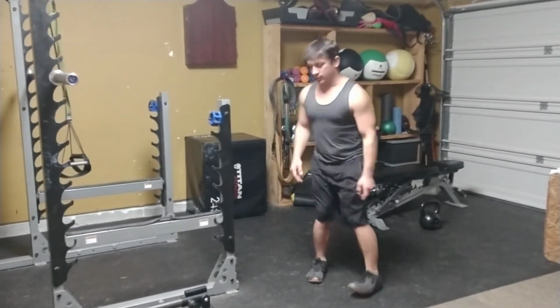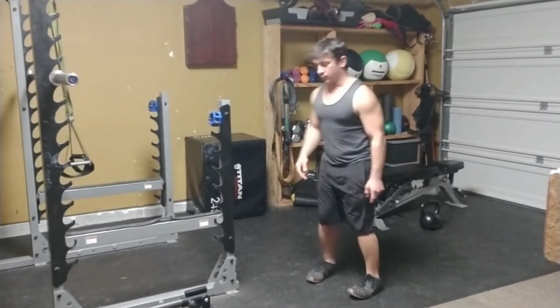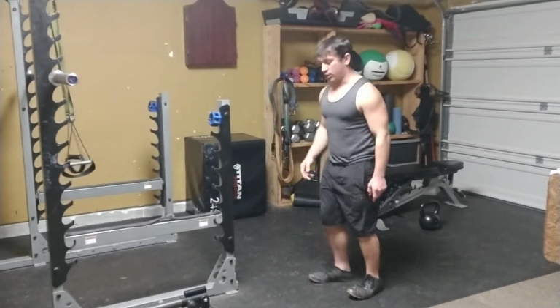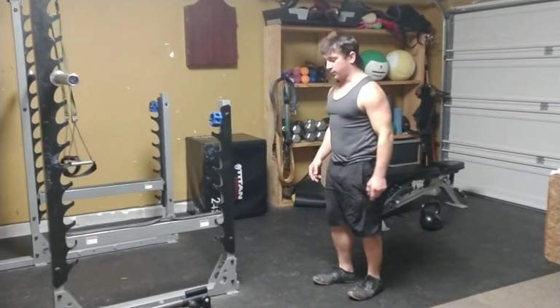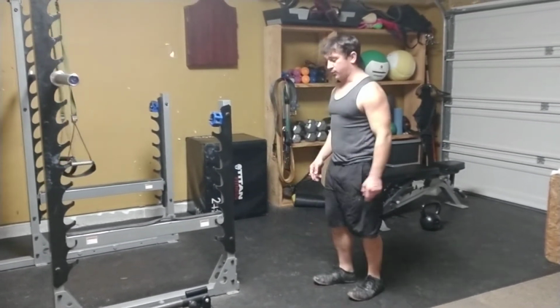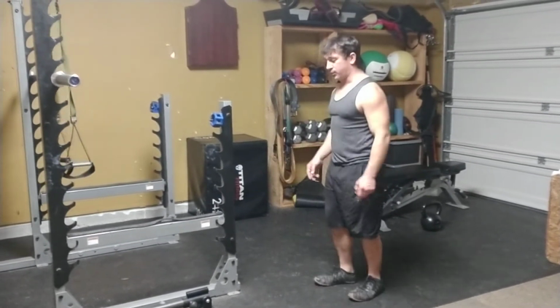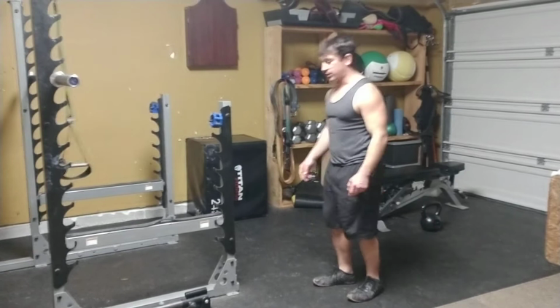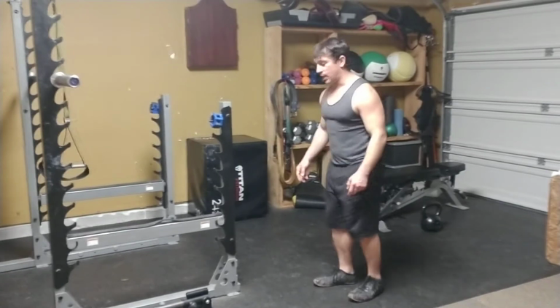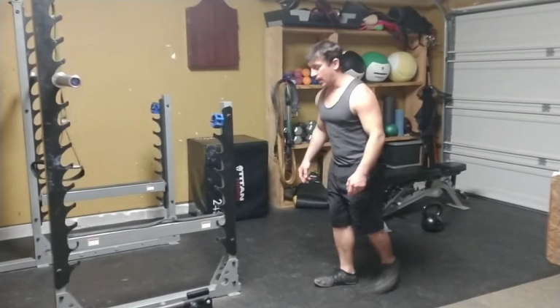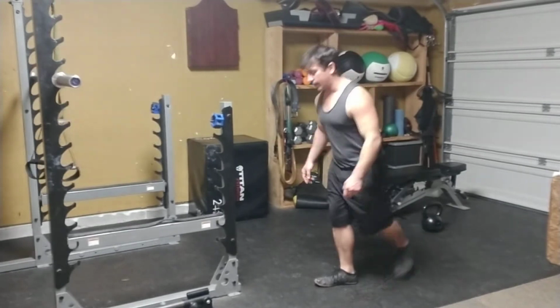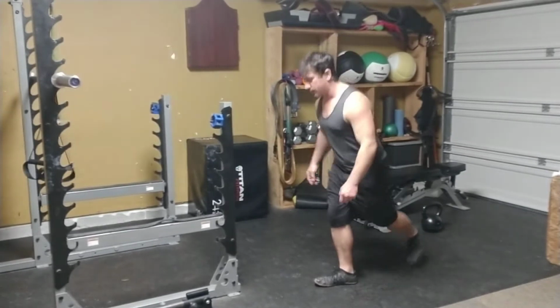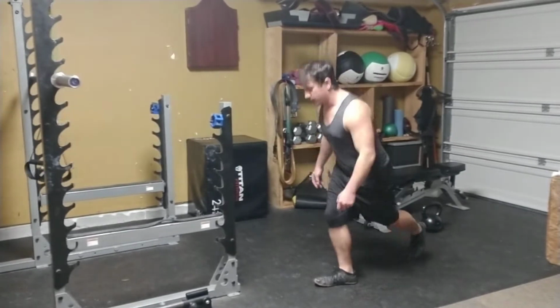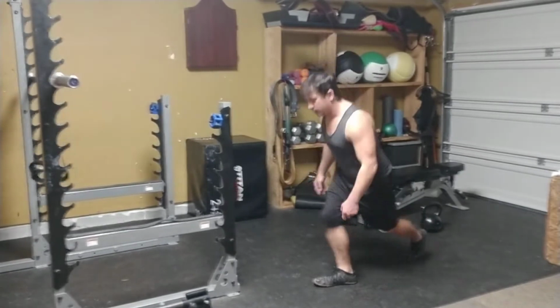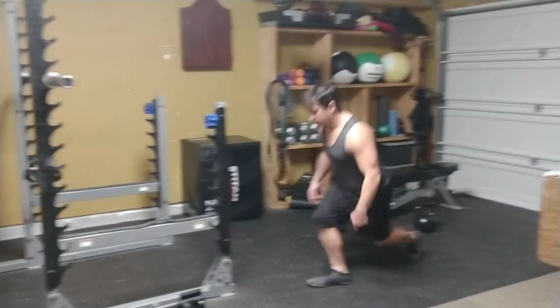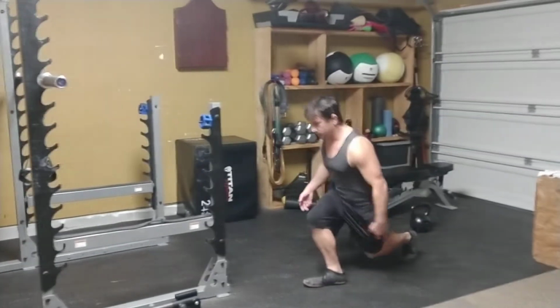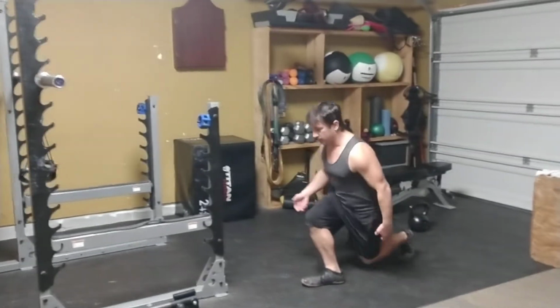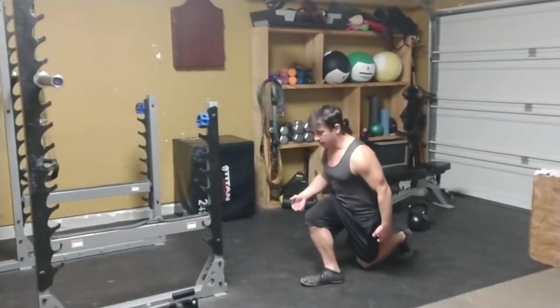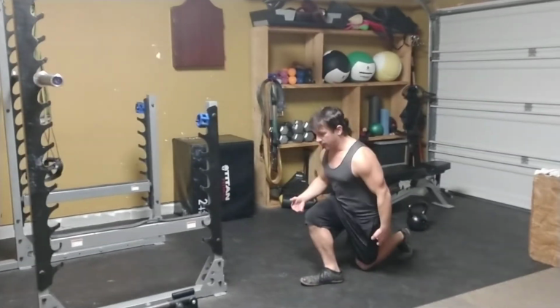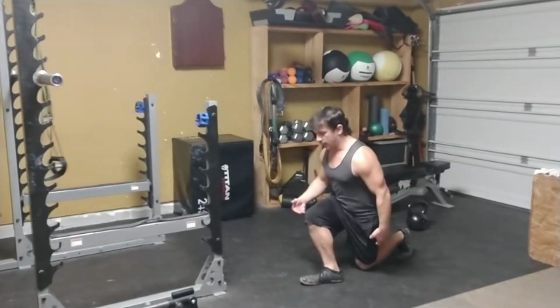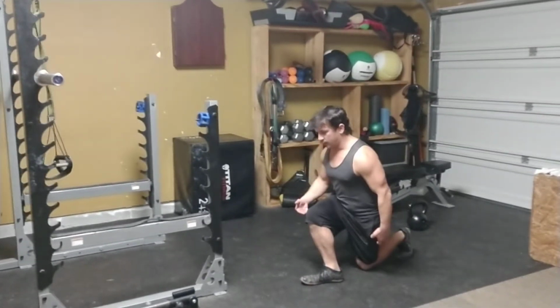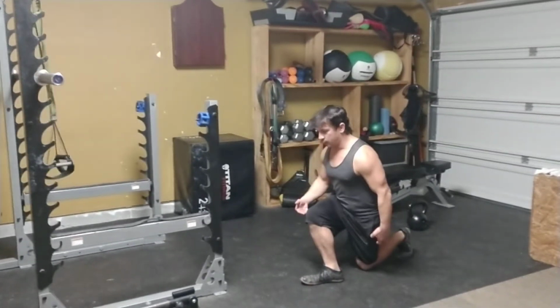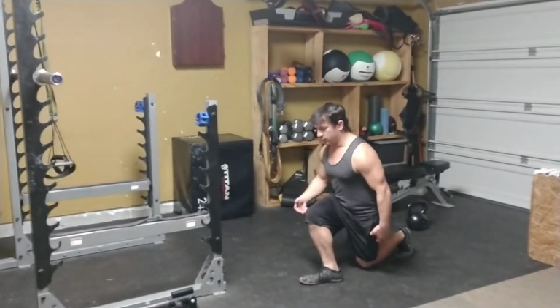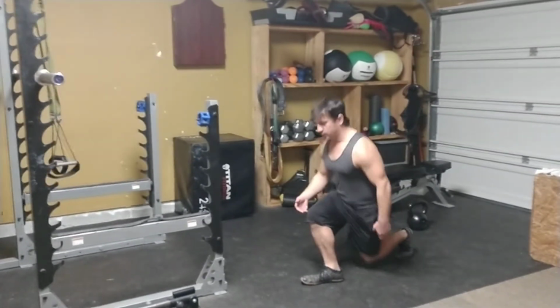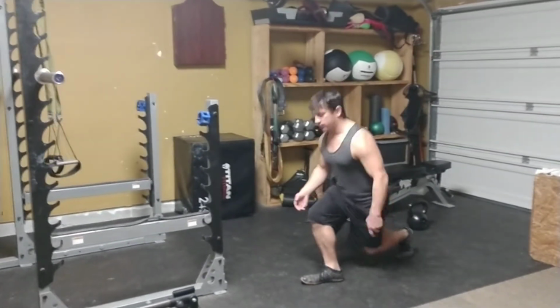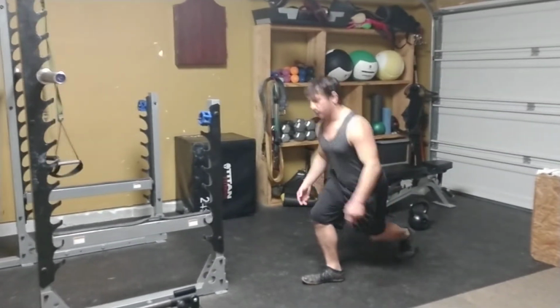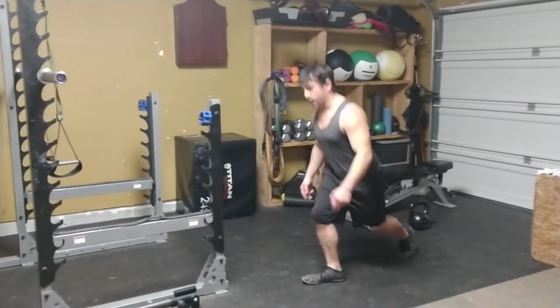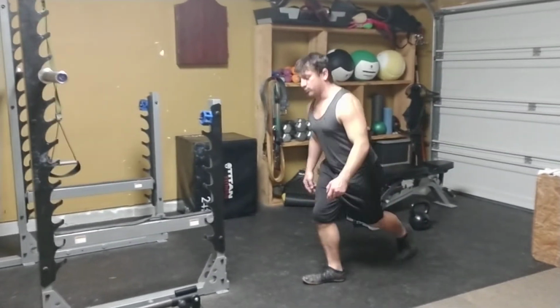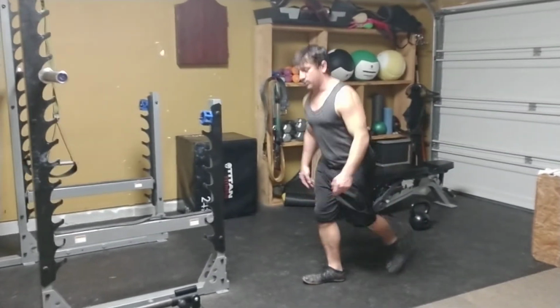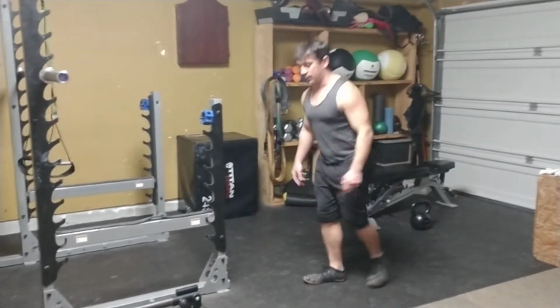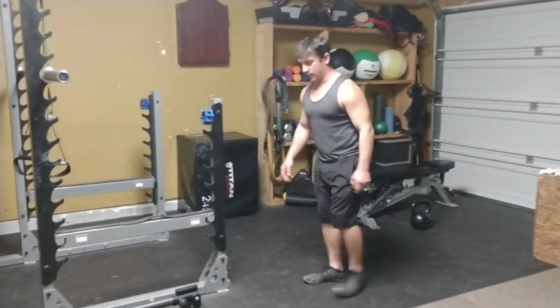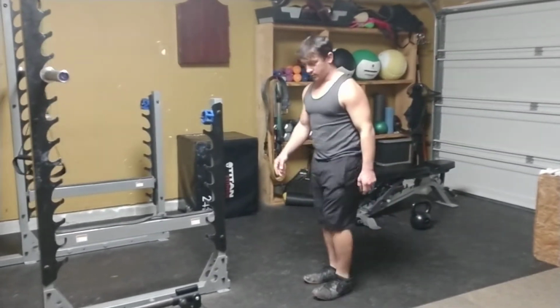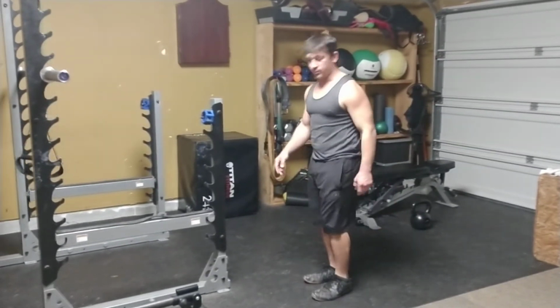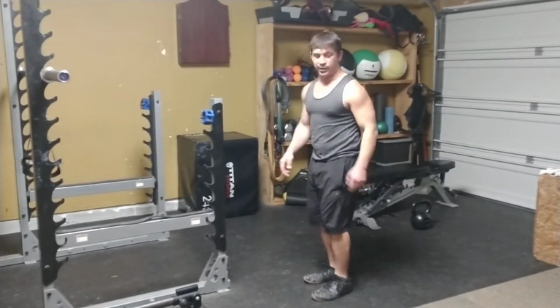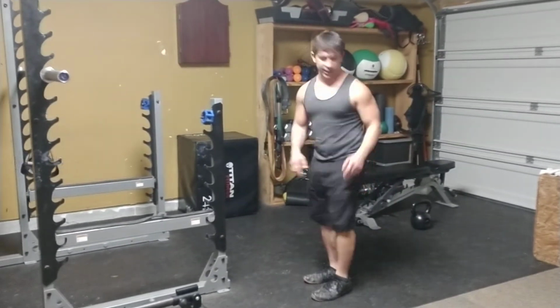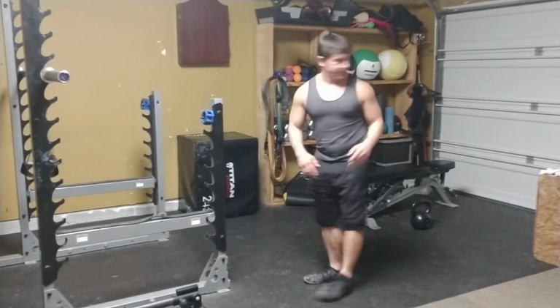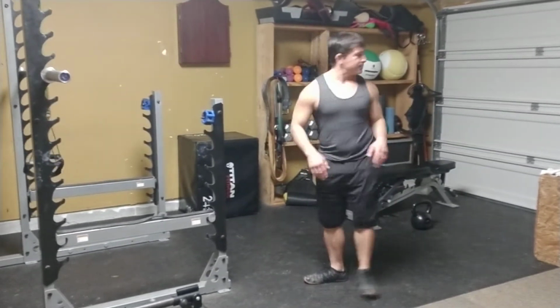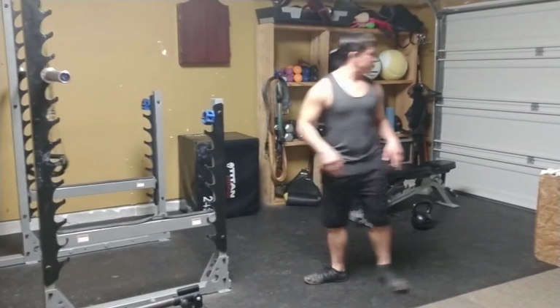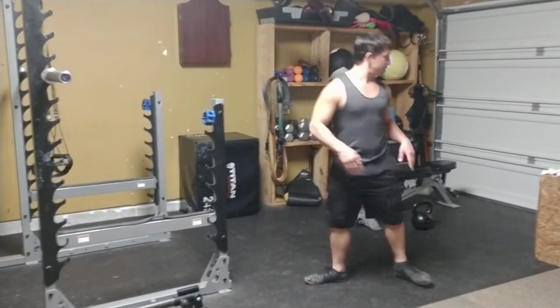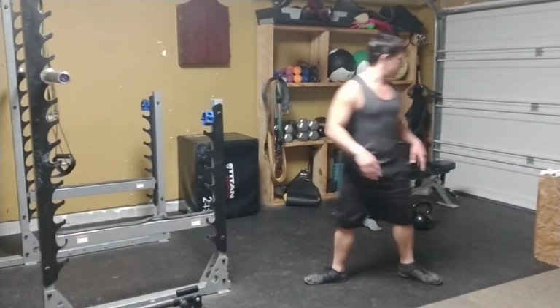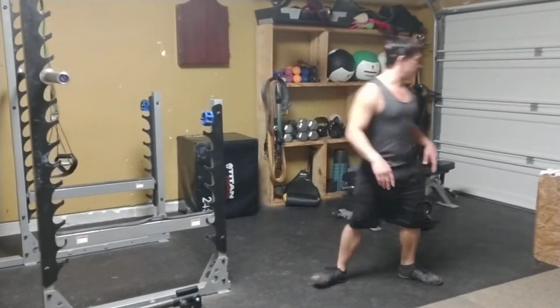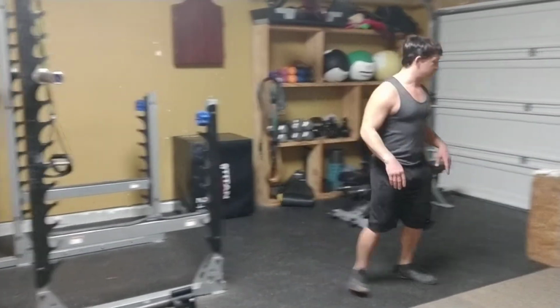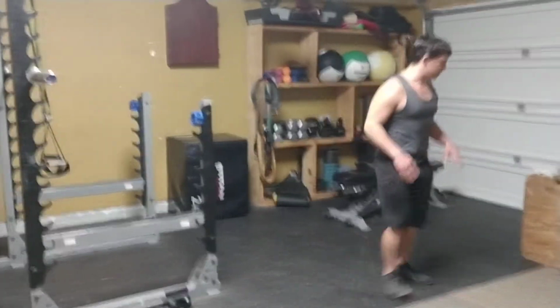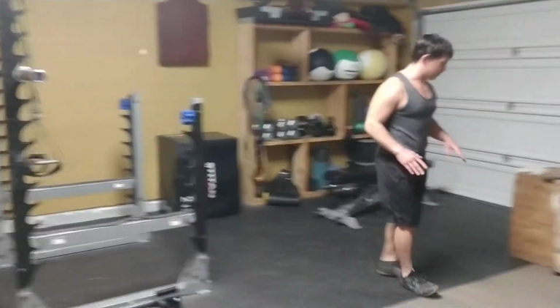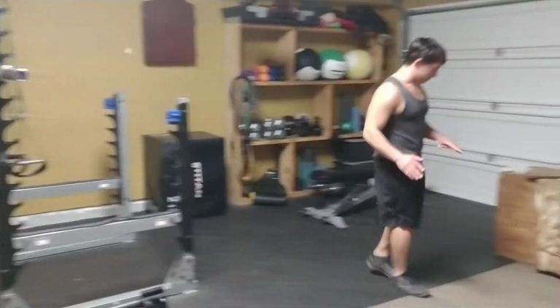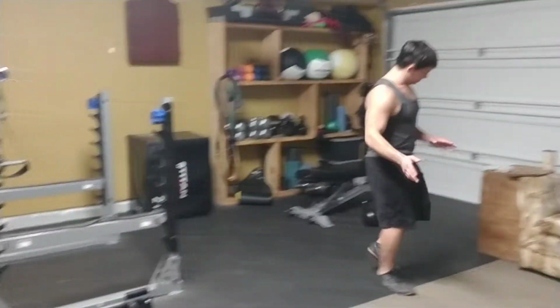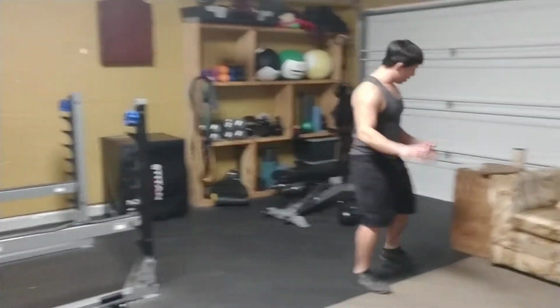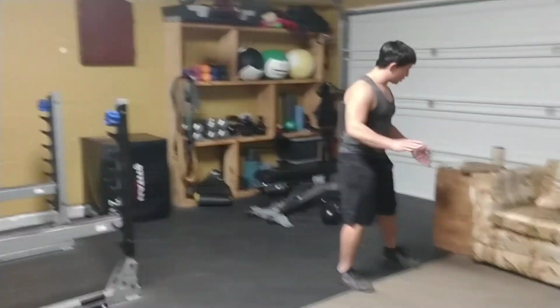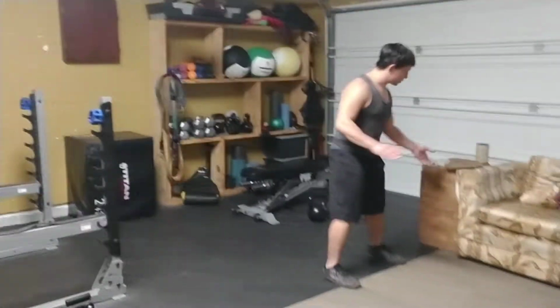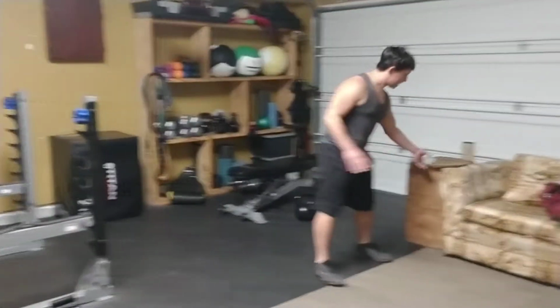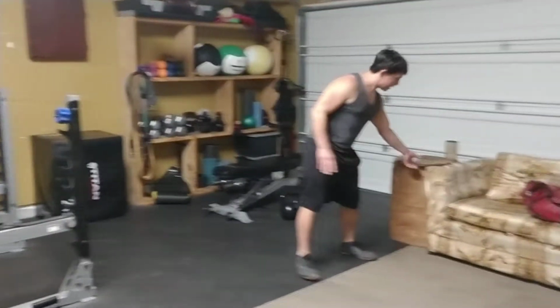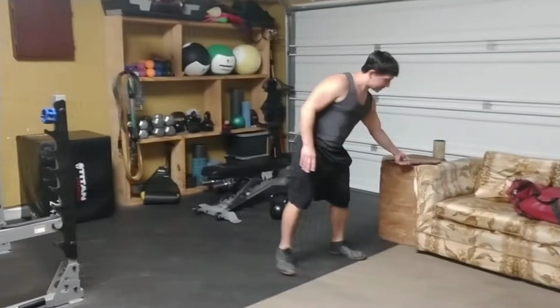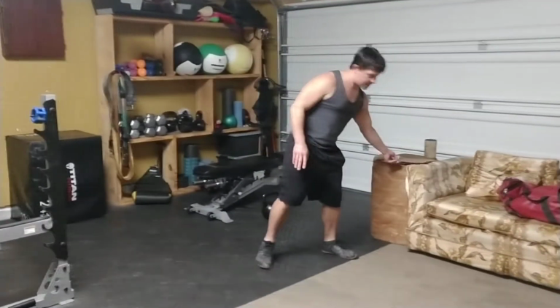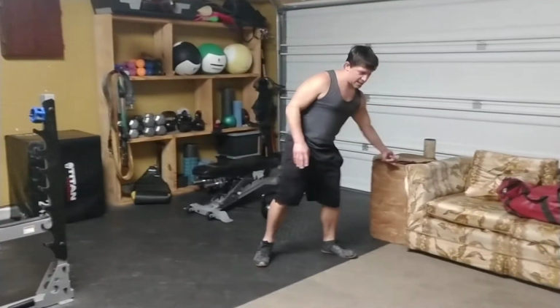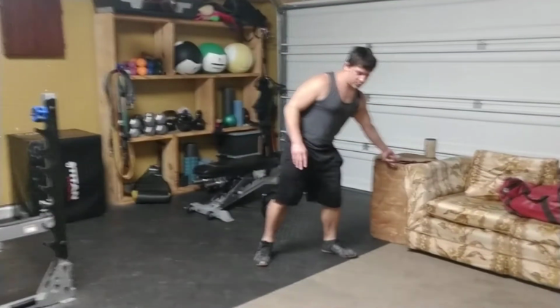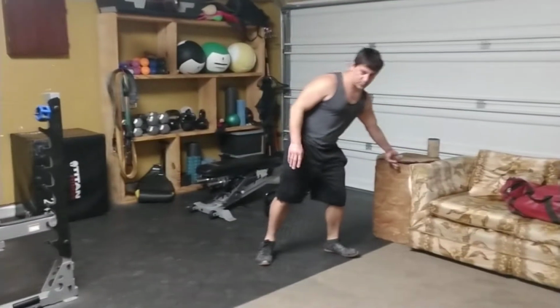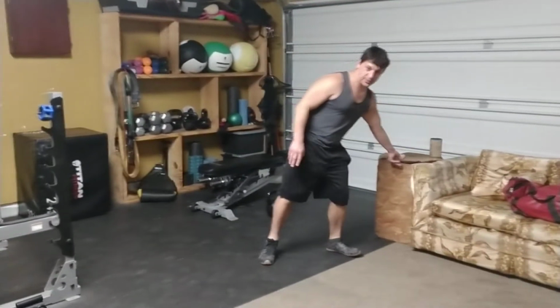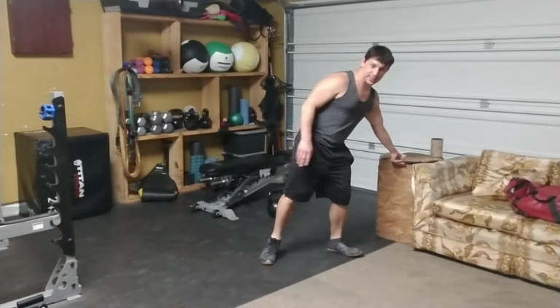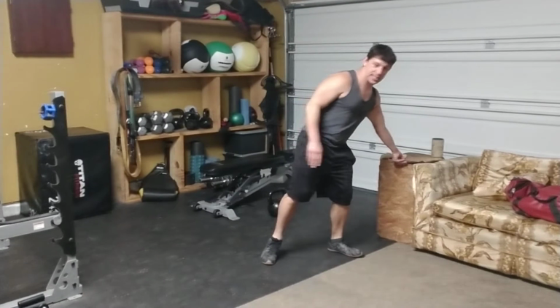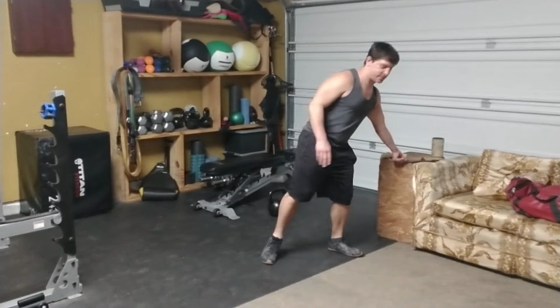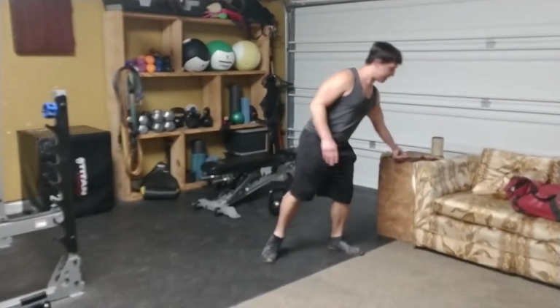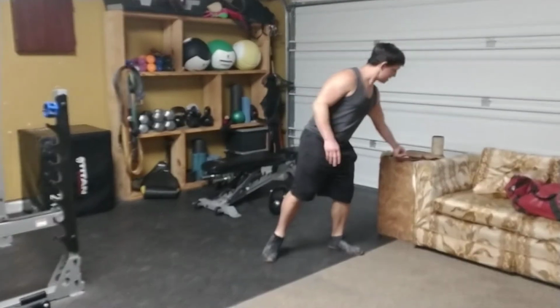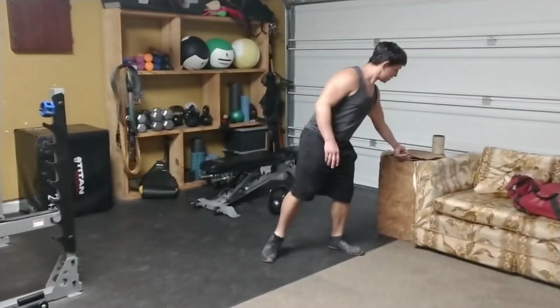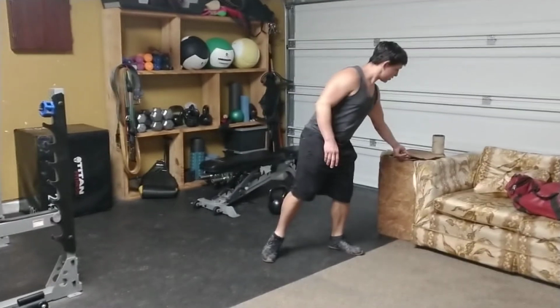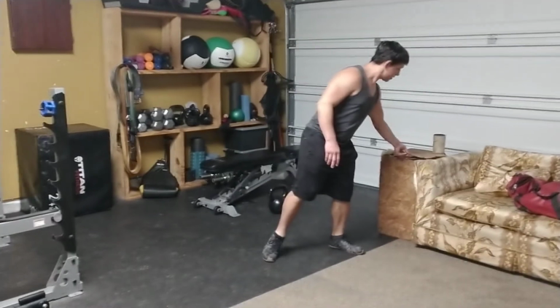Watching from the side, I'm getting about 90 degrees on both of those knees. You can do alternating sides — one side then the other.